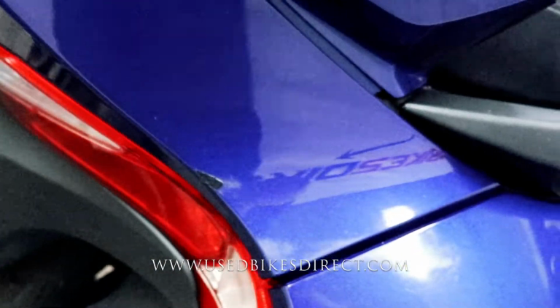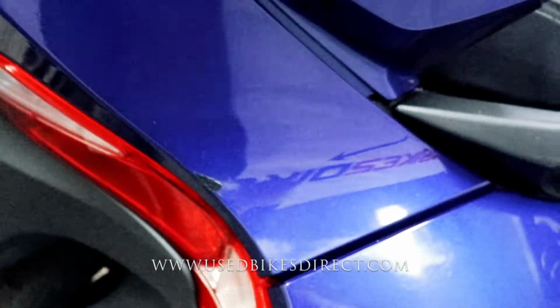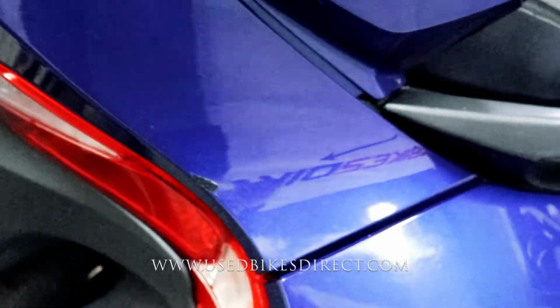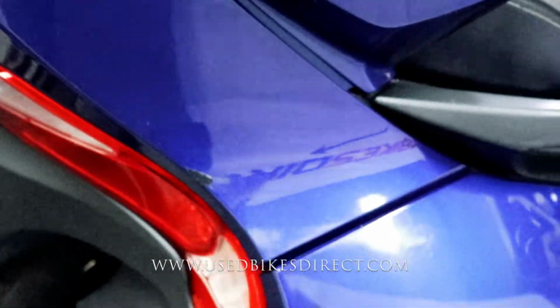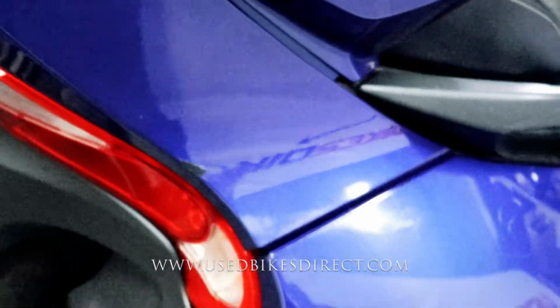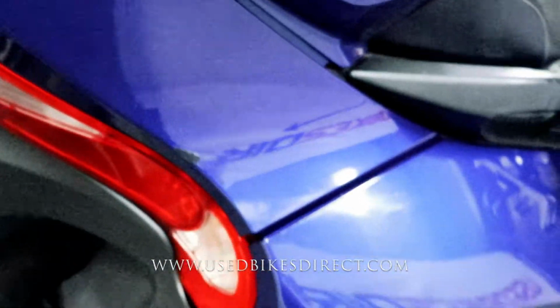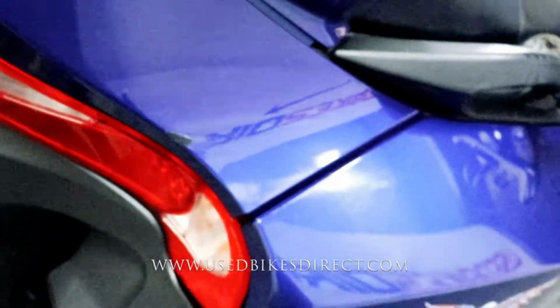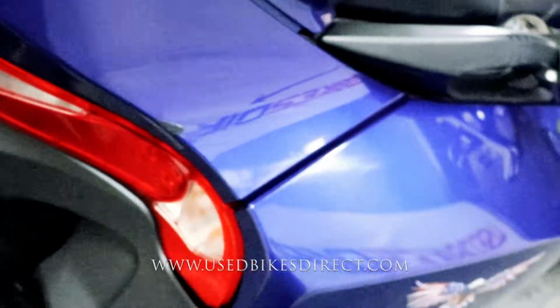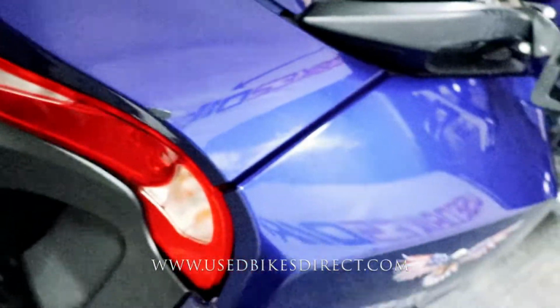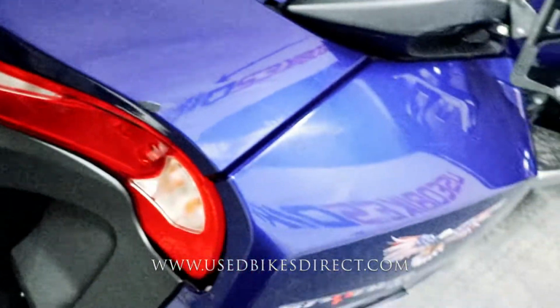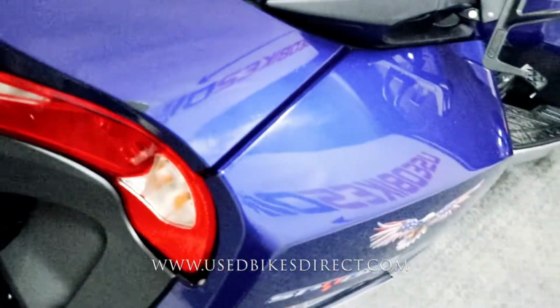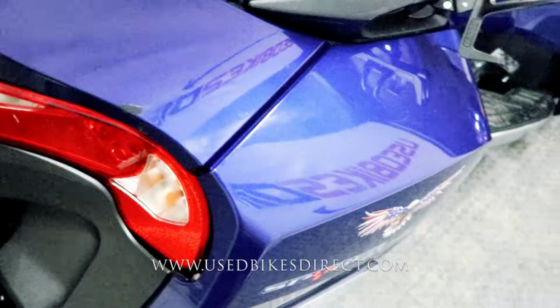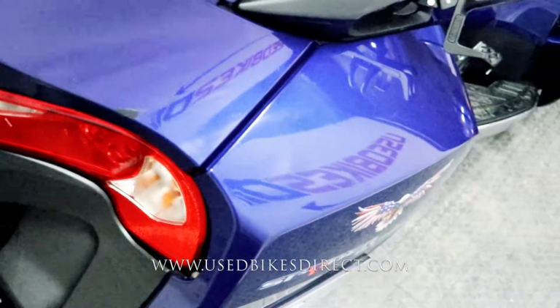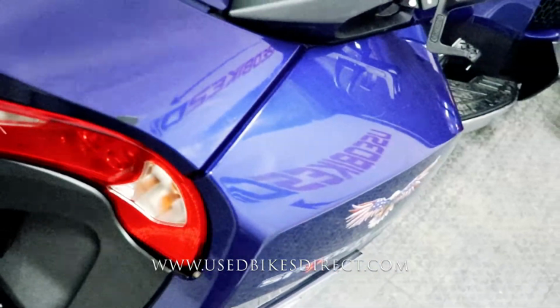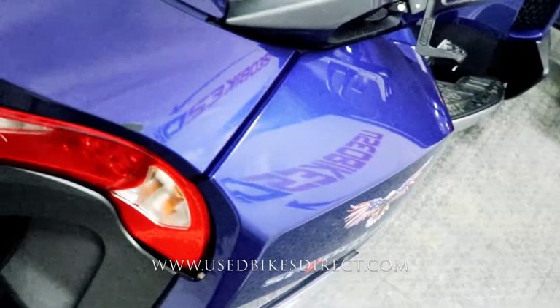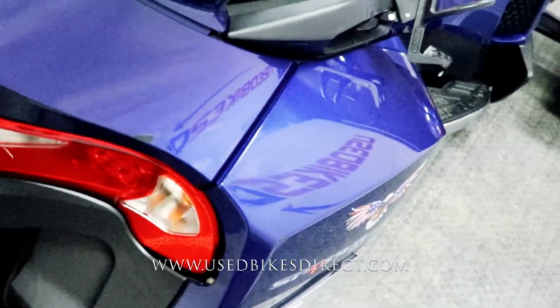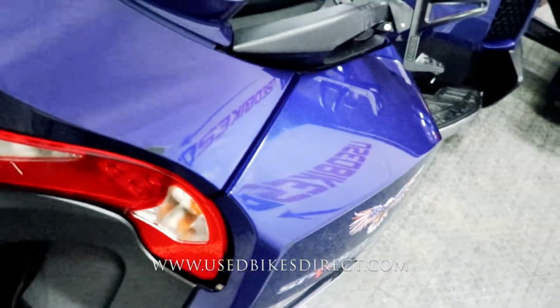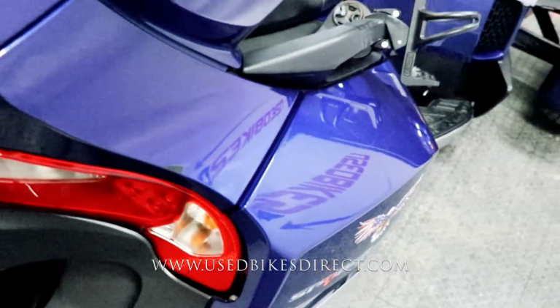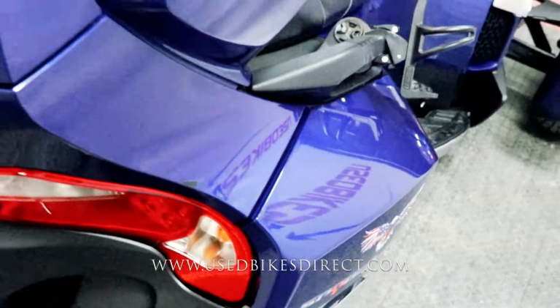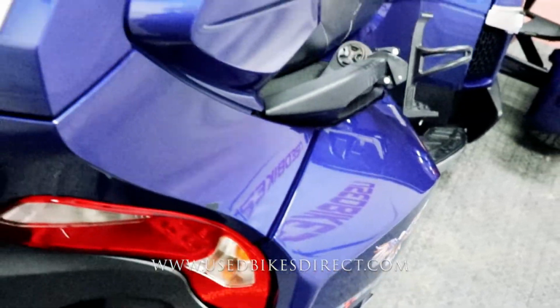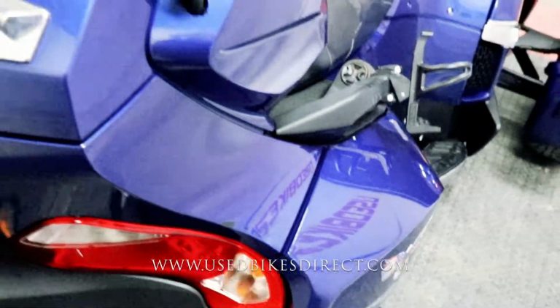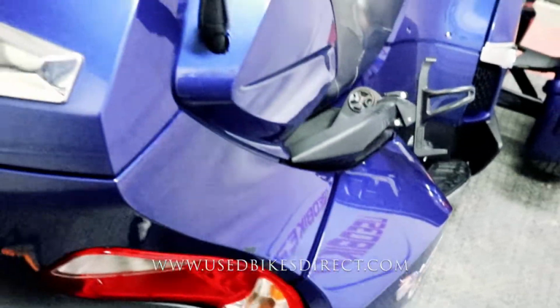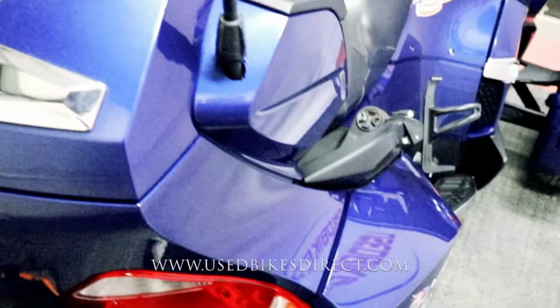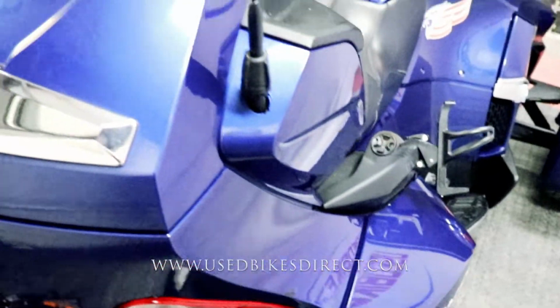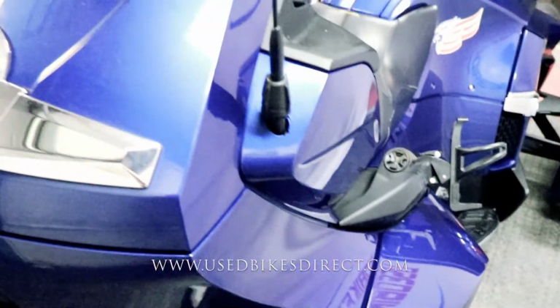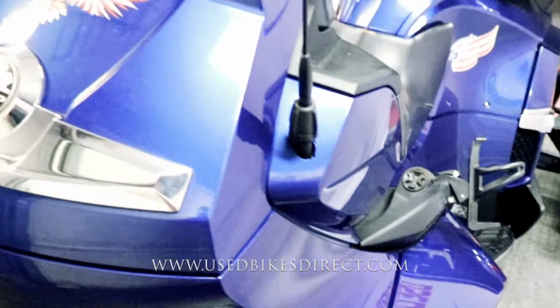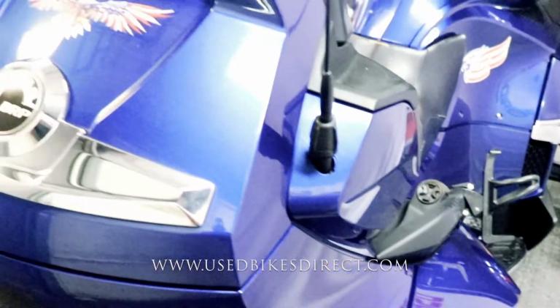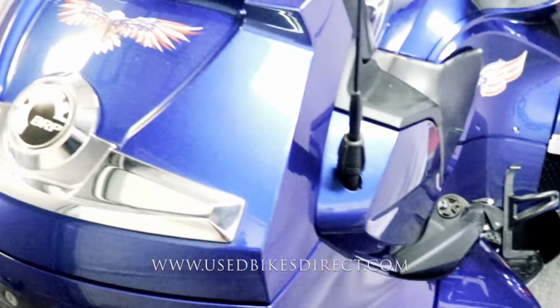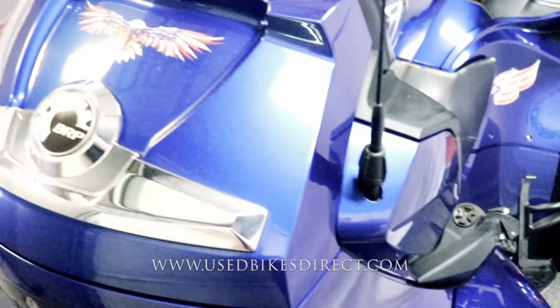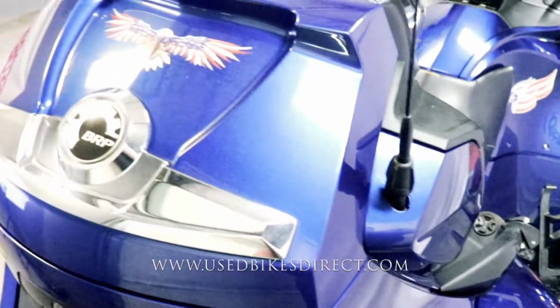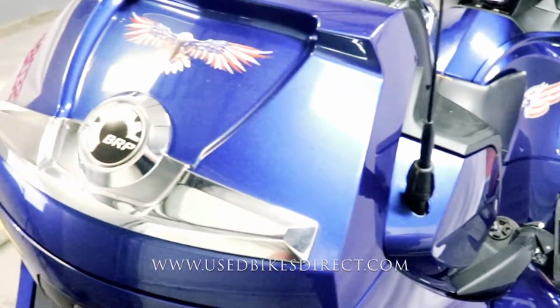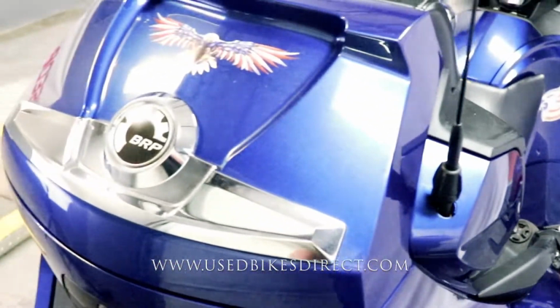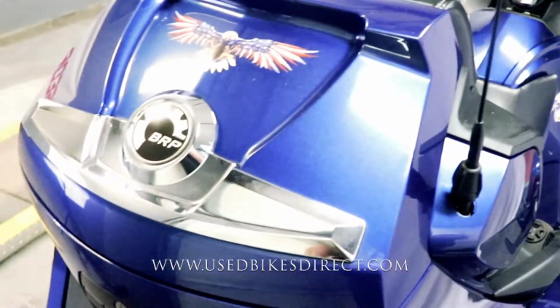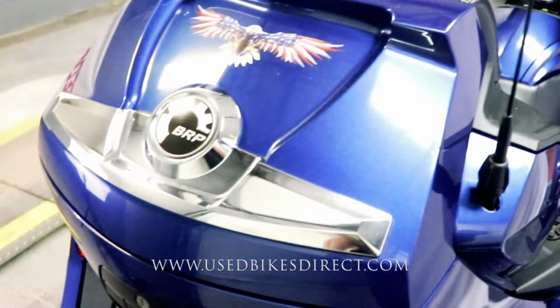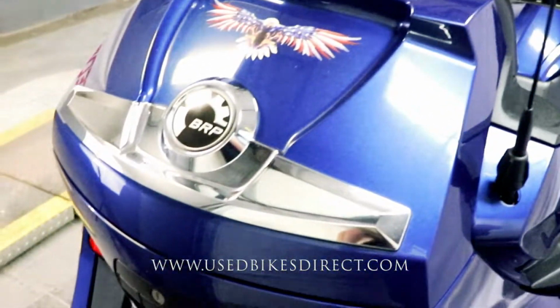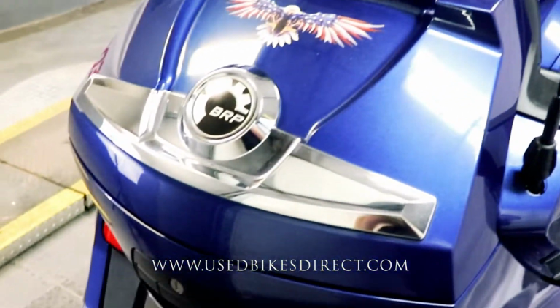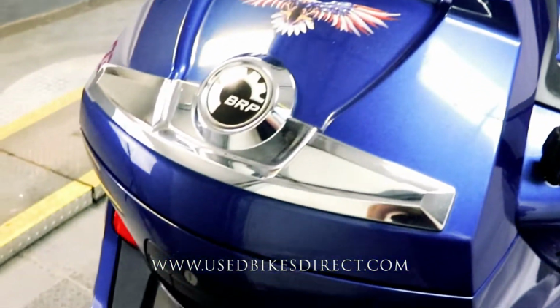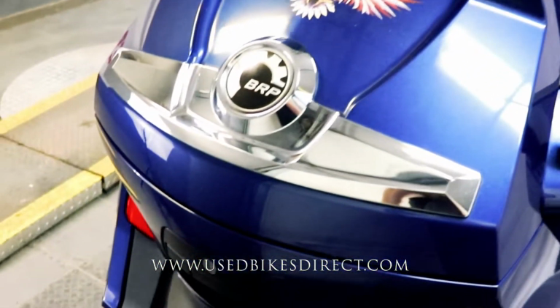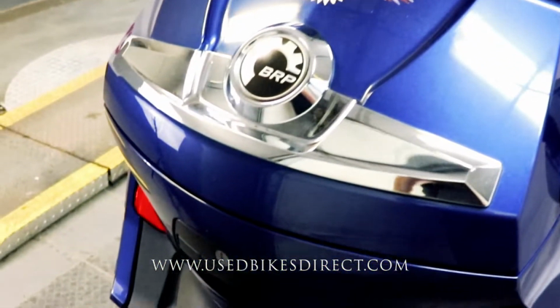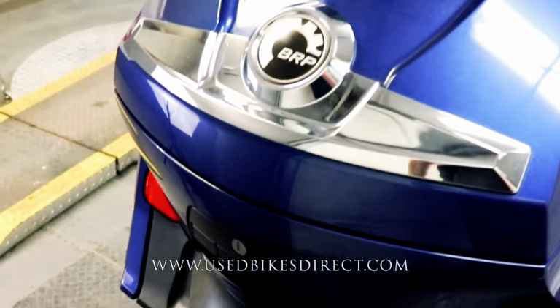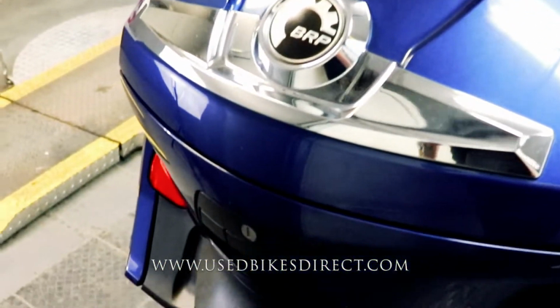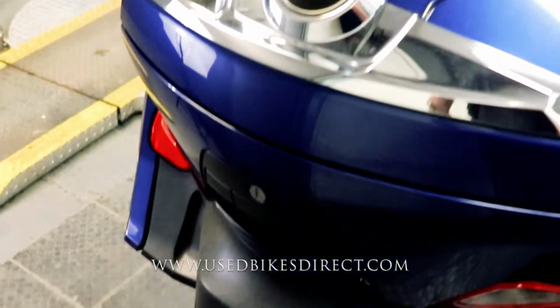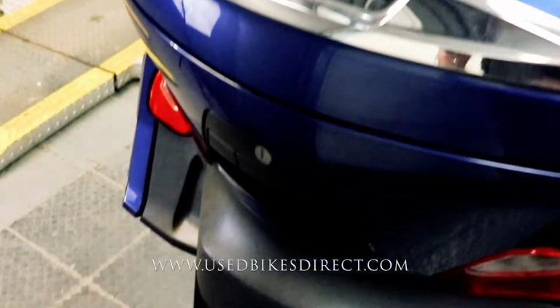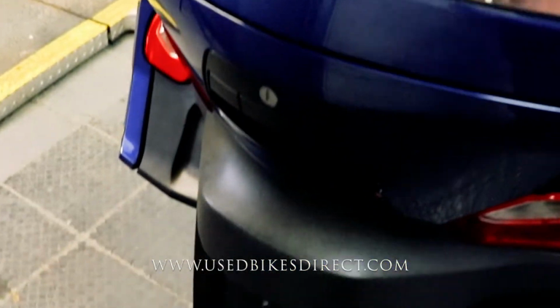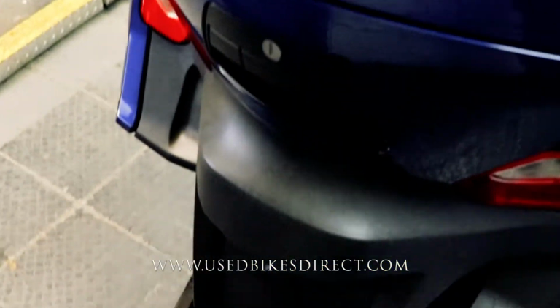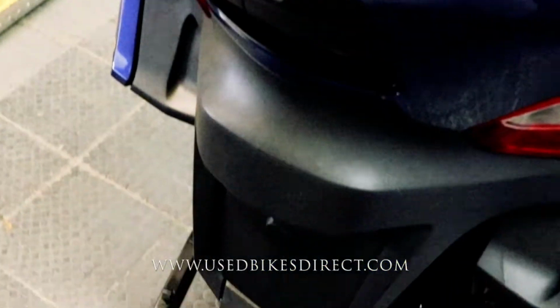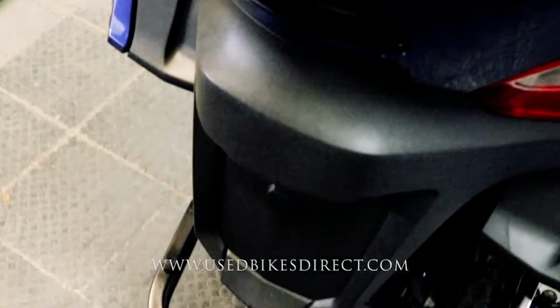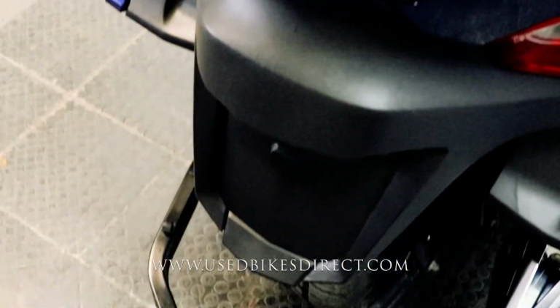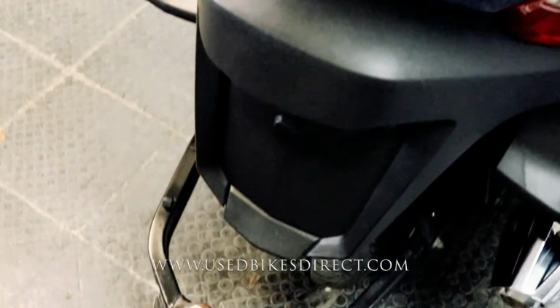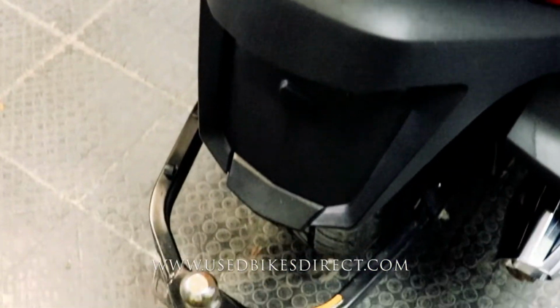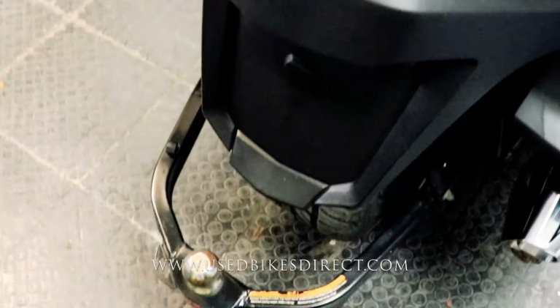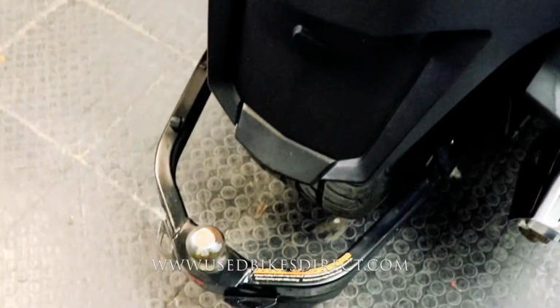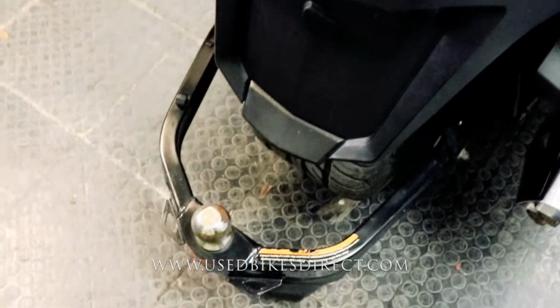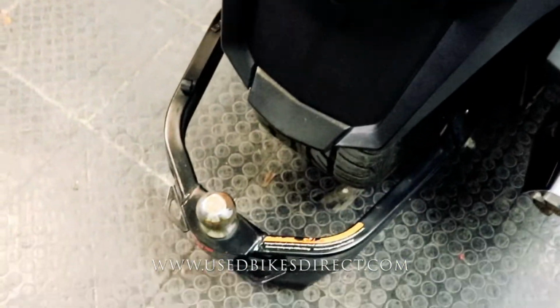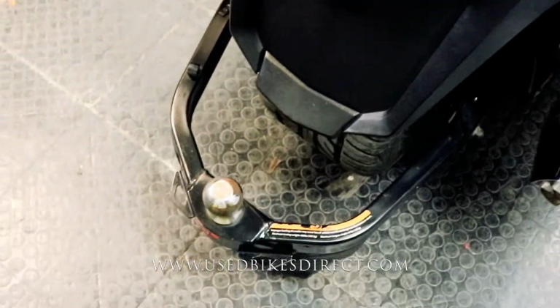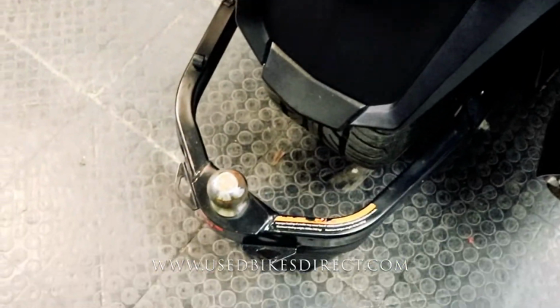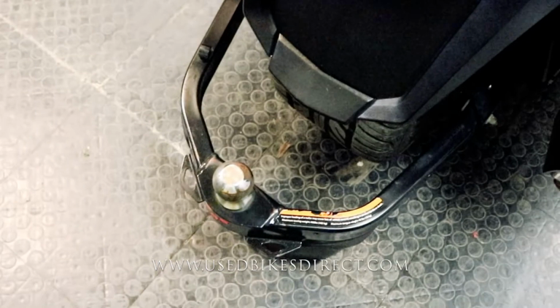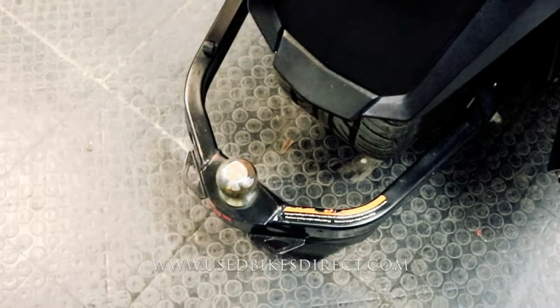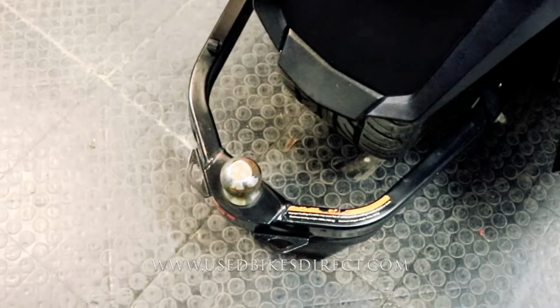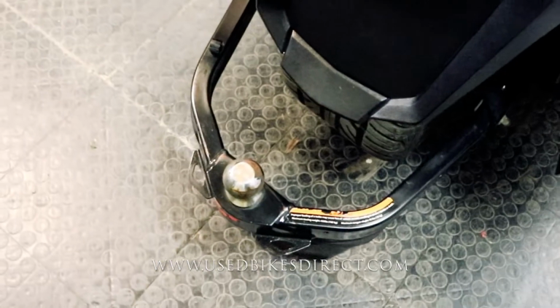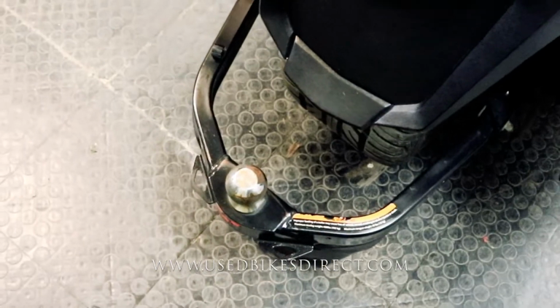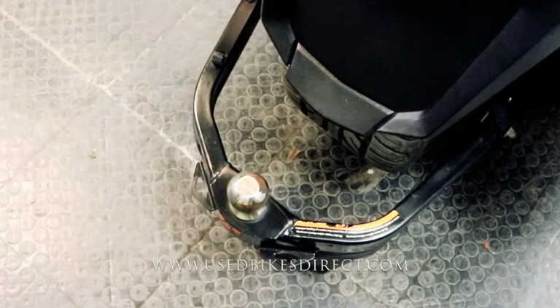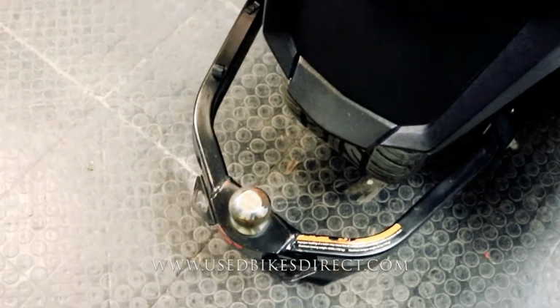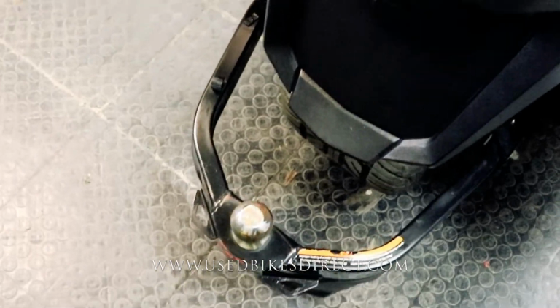There's plenty of storage with those saddlebags, top trunk, and front trunk. And if that's not enough, you even have a trailer hitch as well.